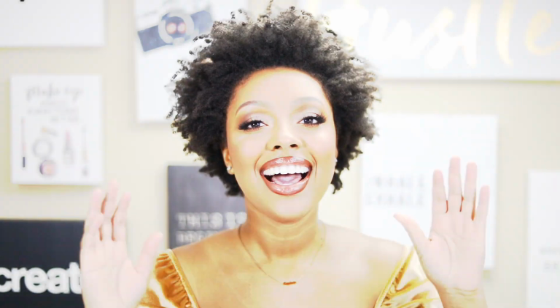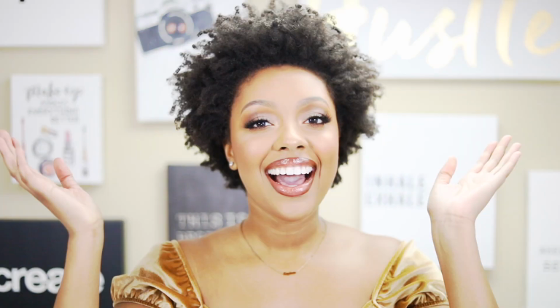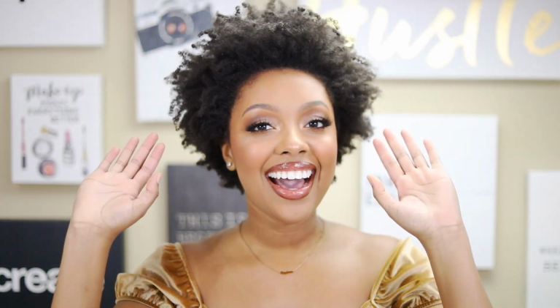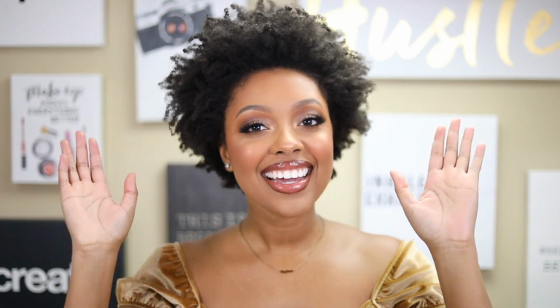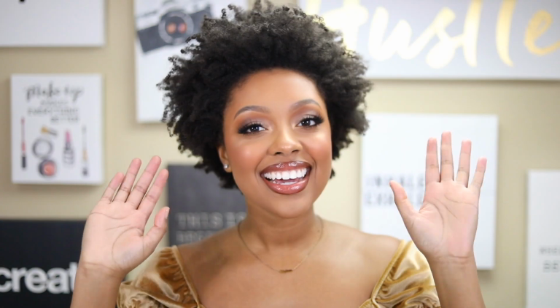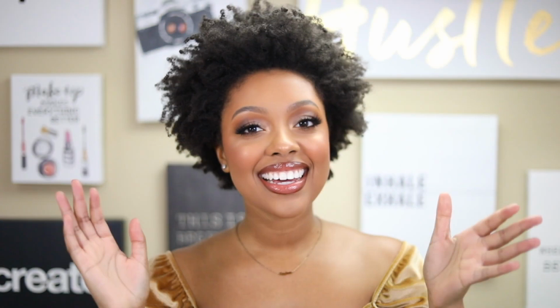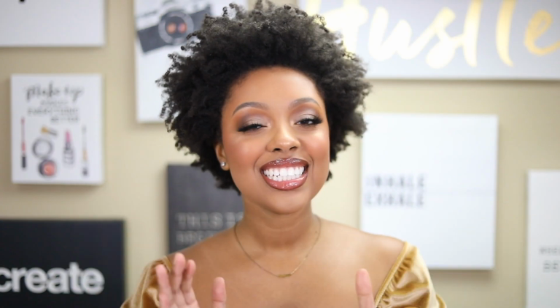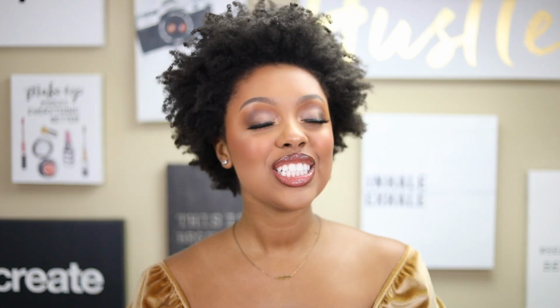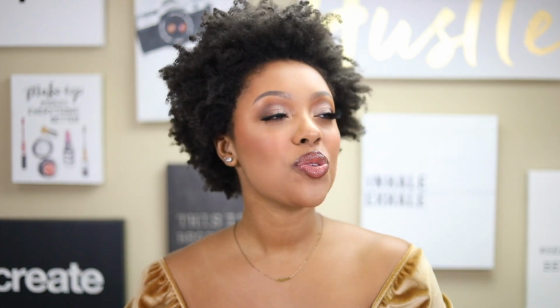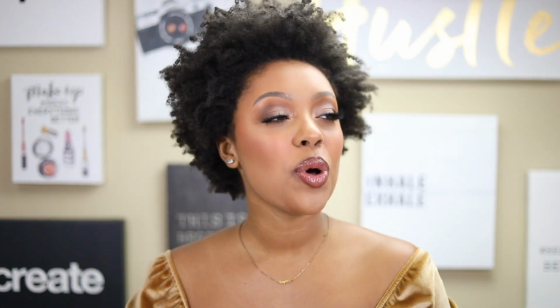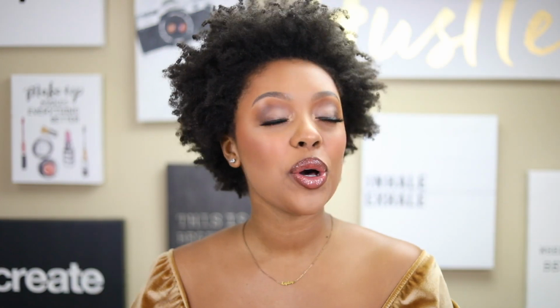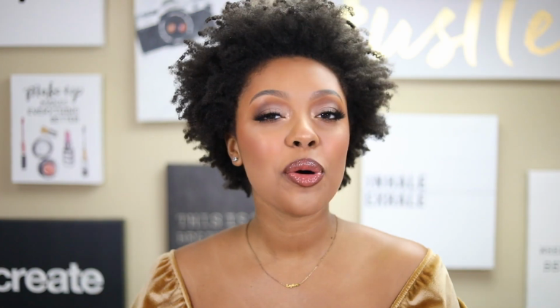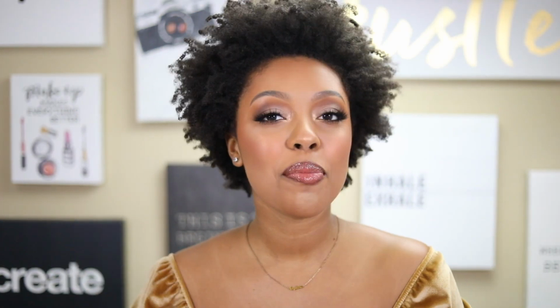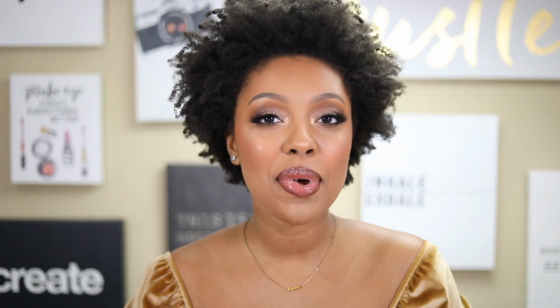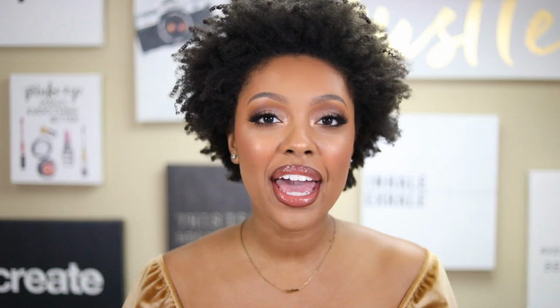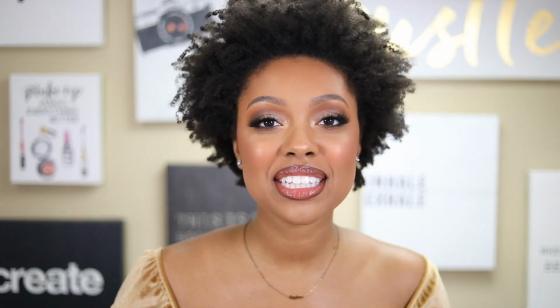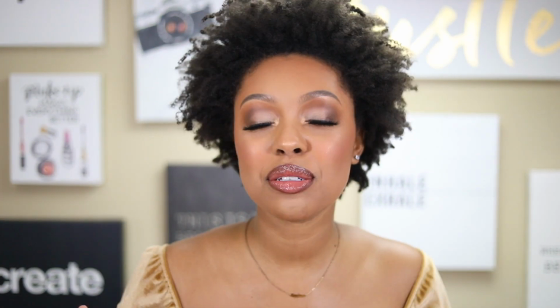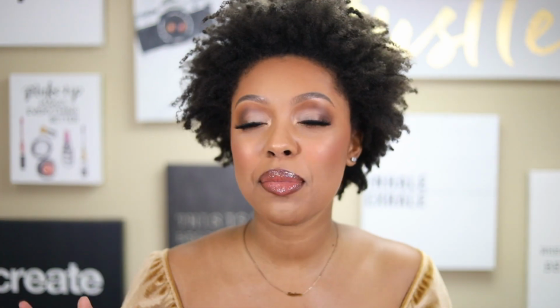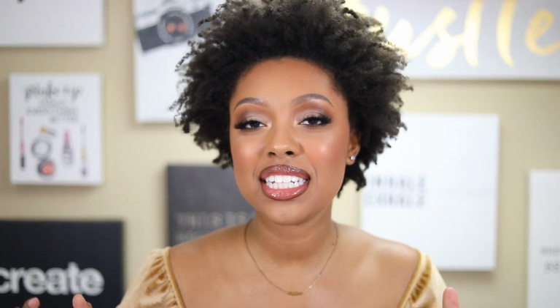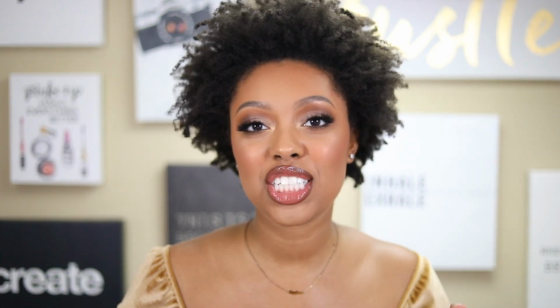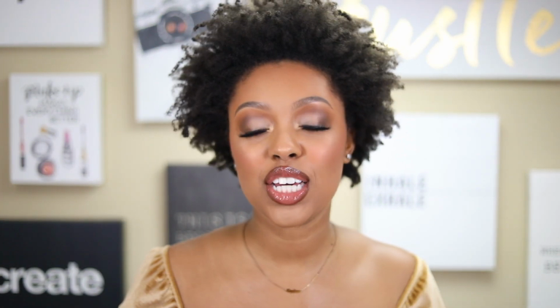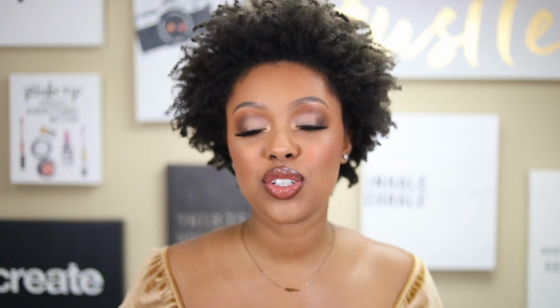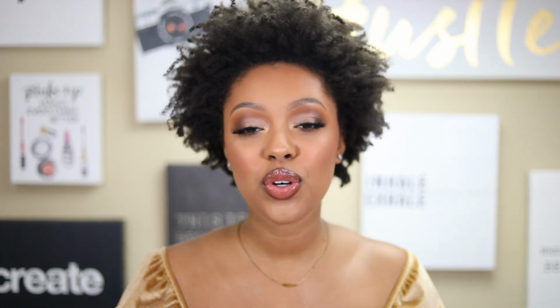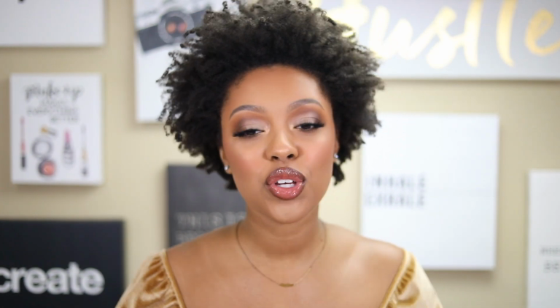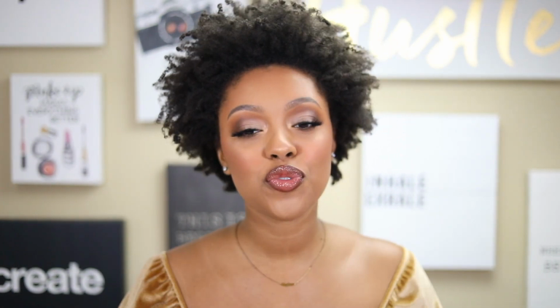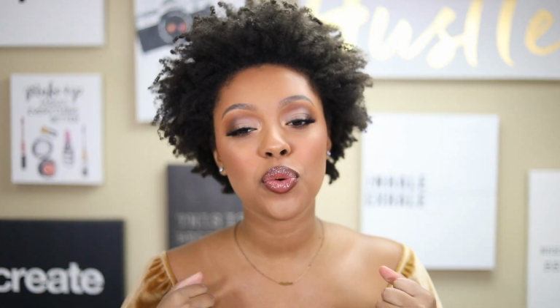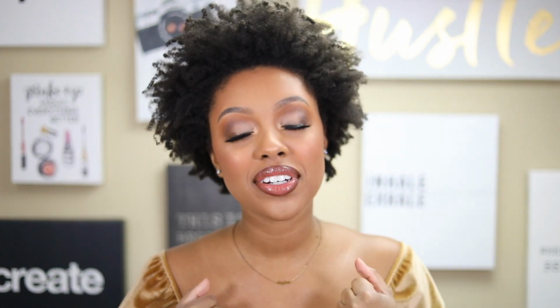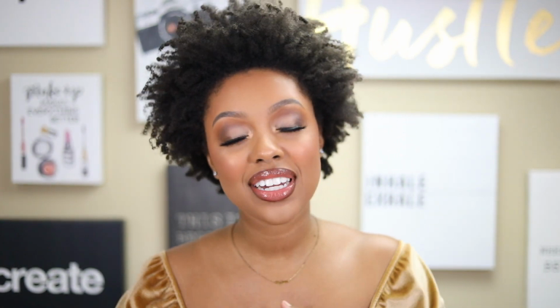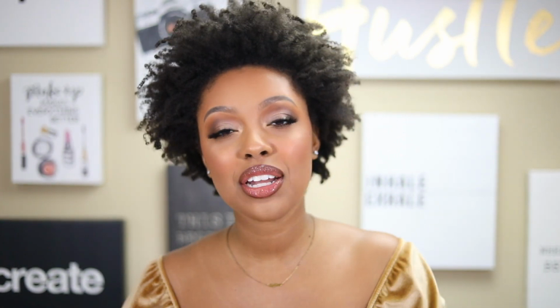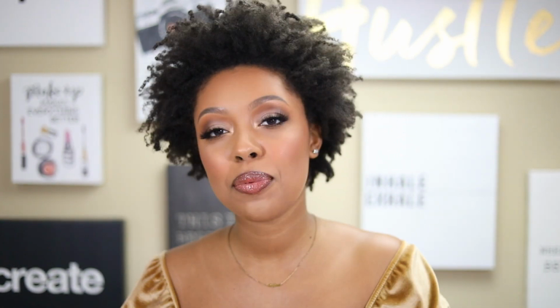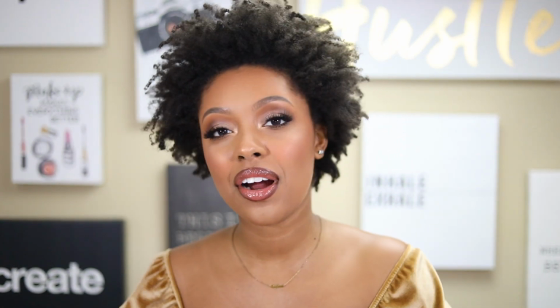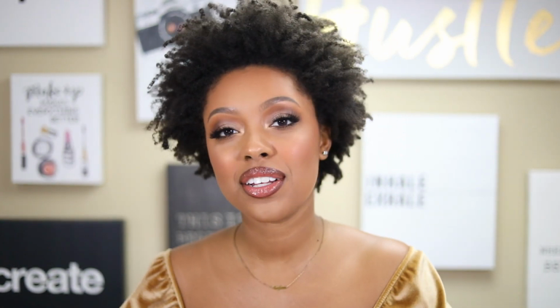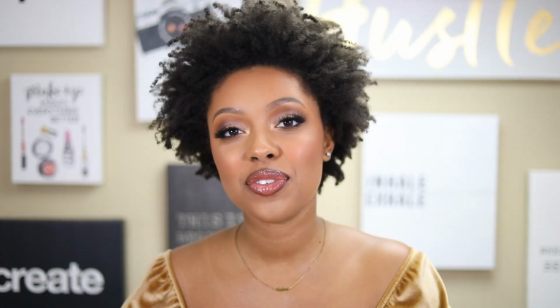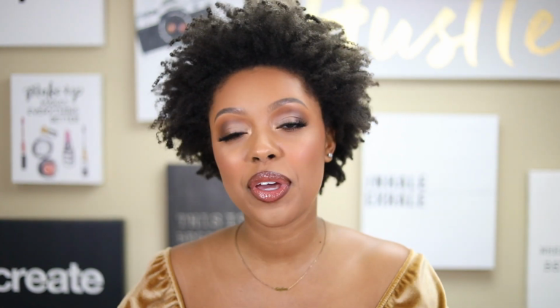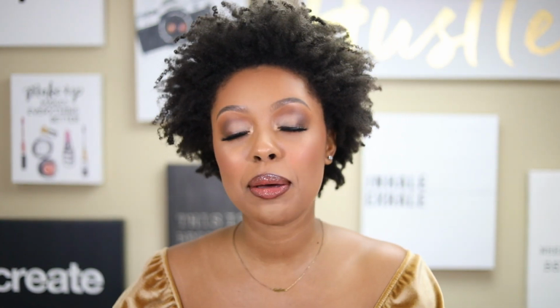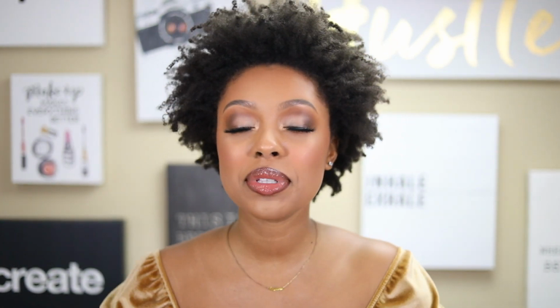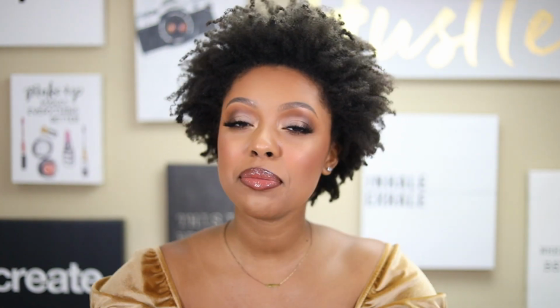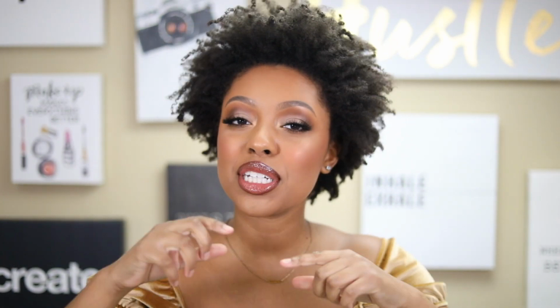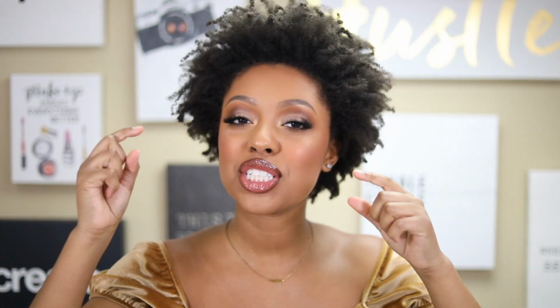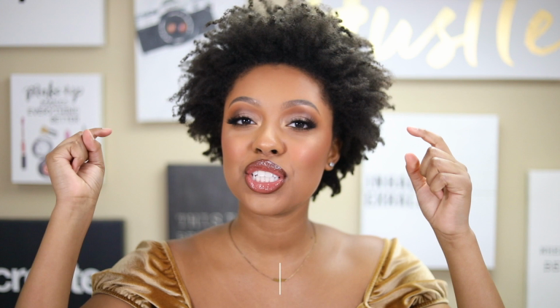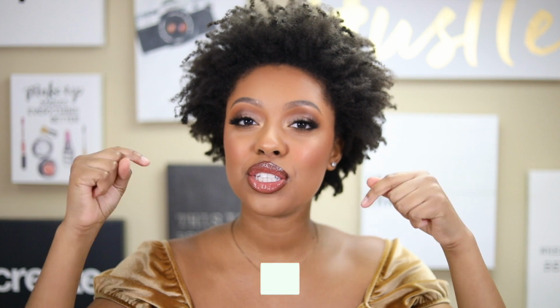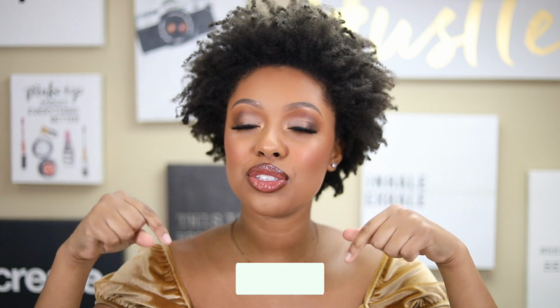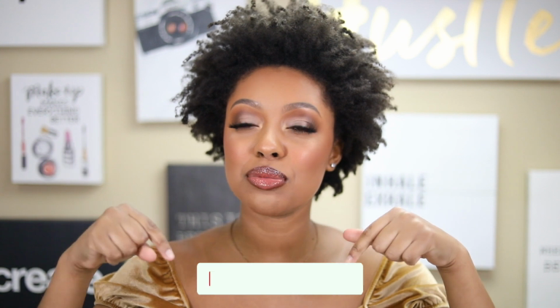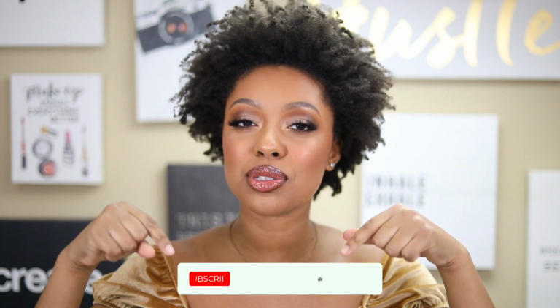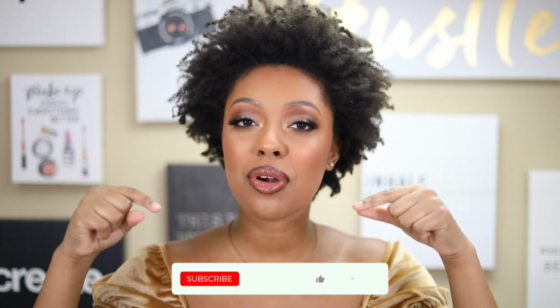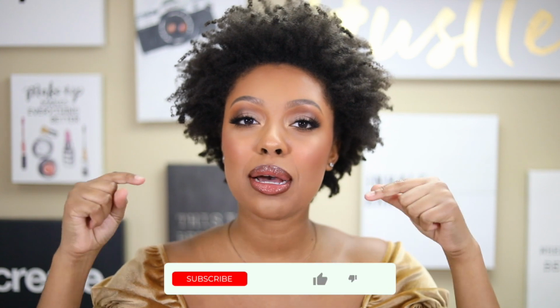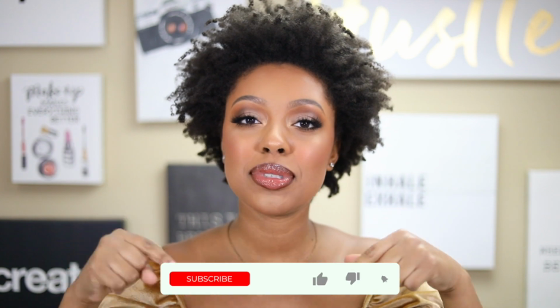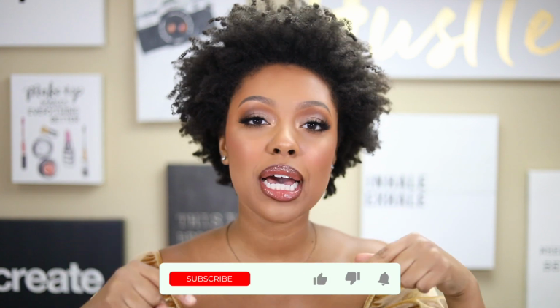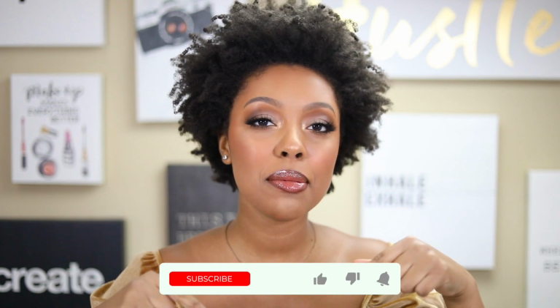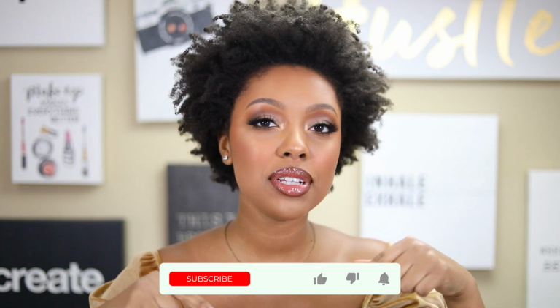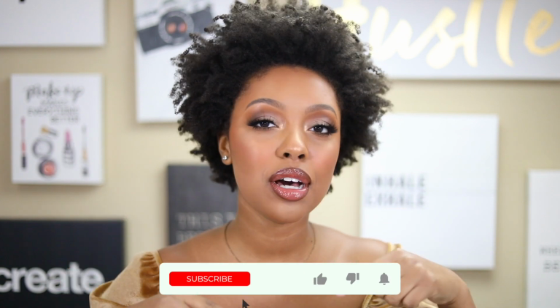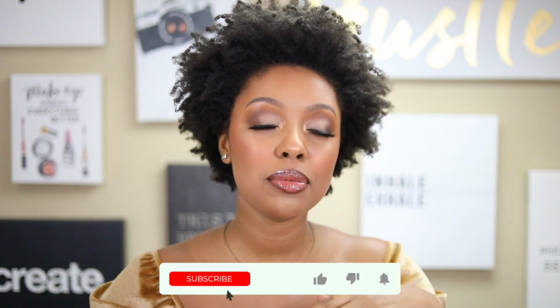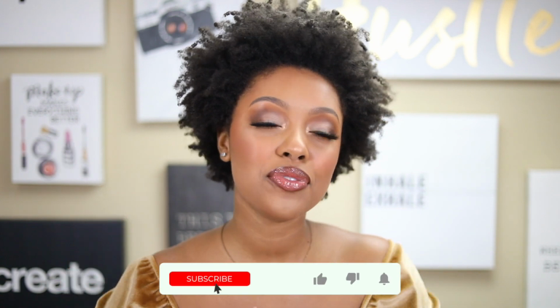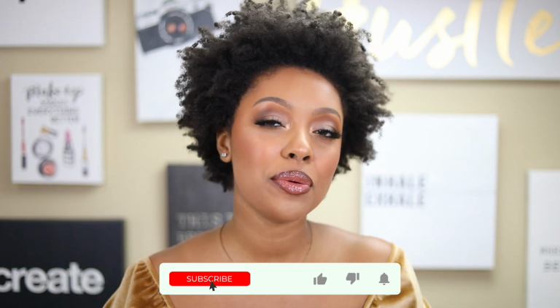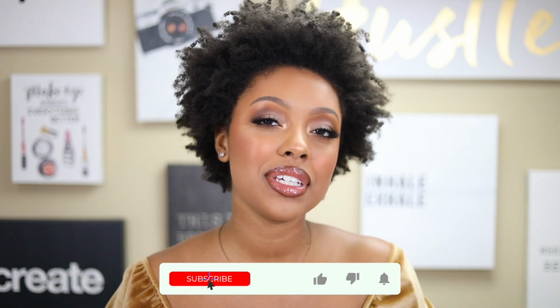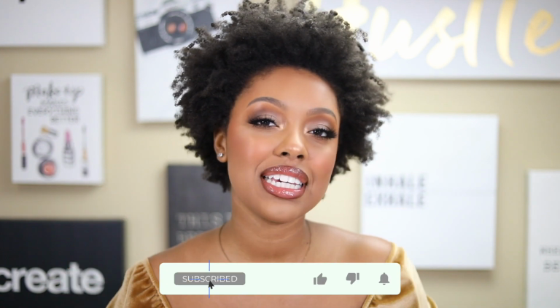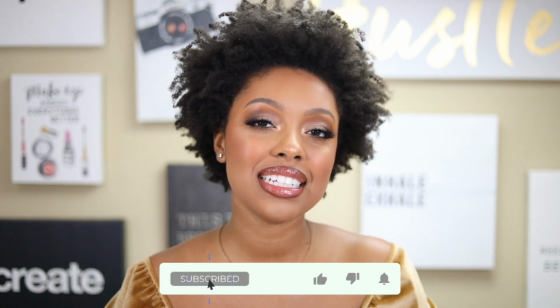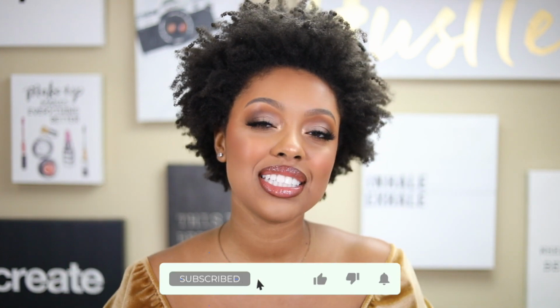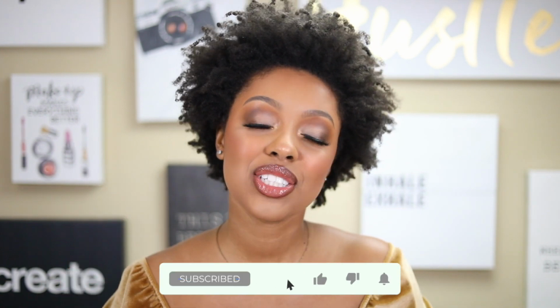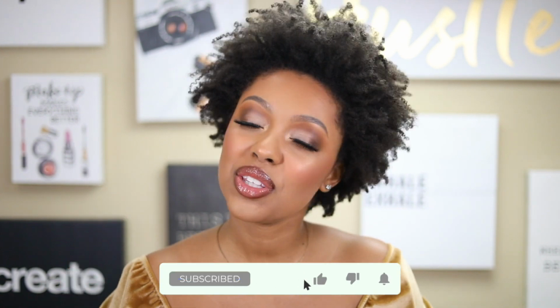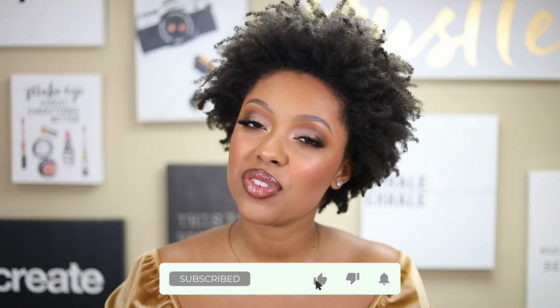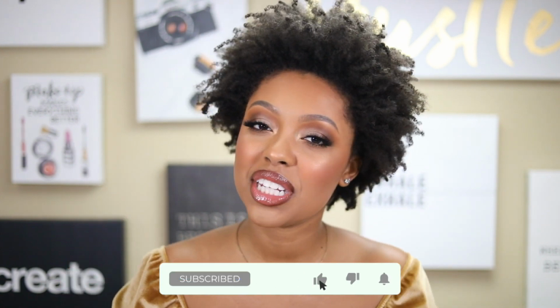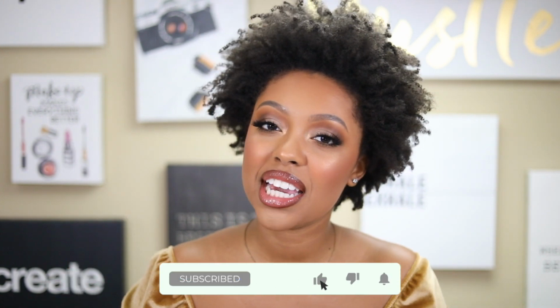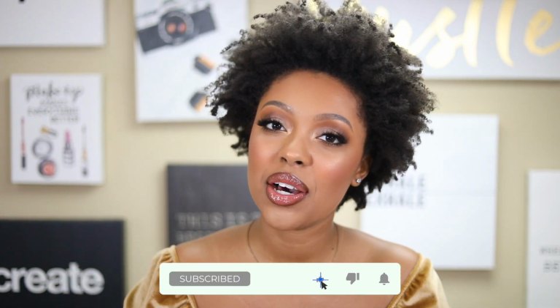Hi guys, welcome back to my channel. If you are not a part of the family, make sure that you subscribe down below before we get into the video.